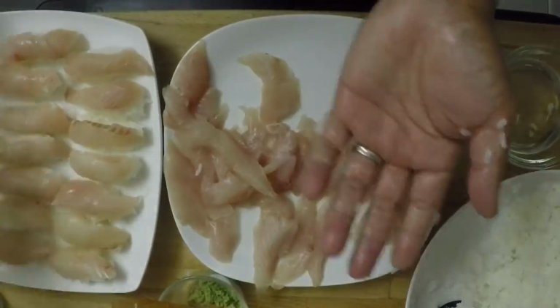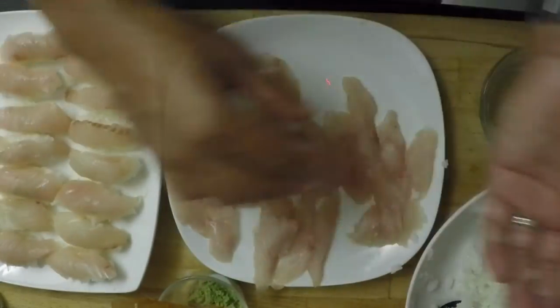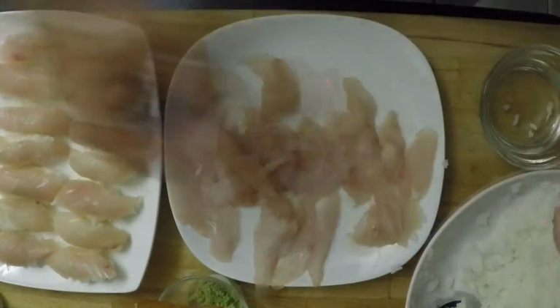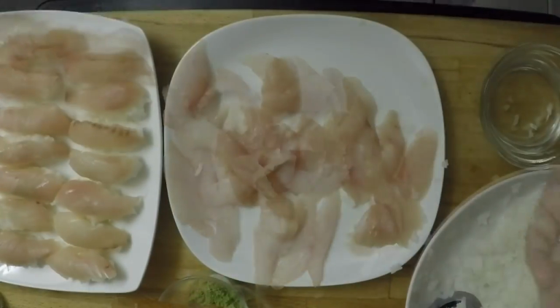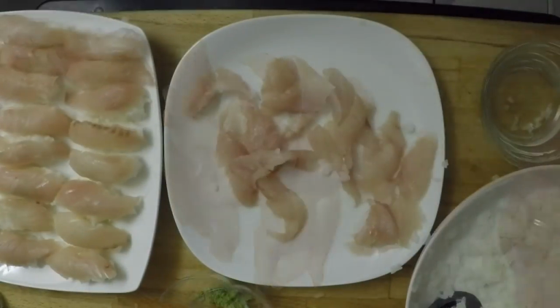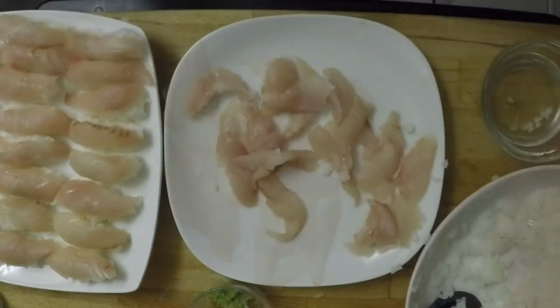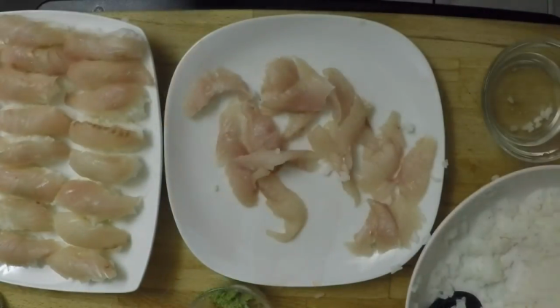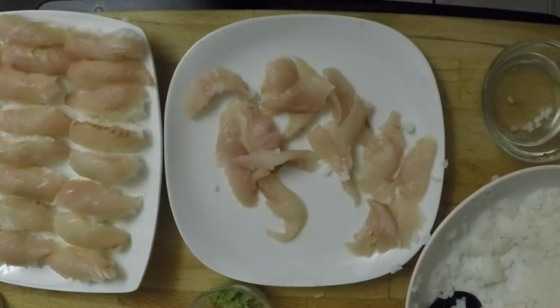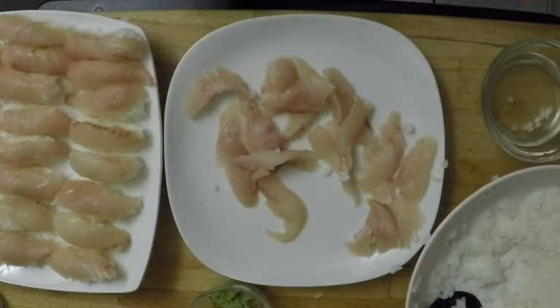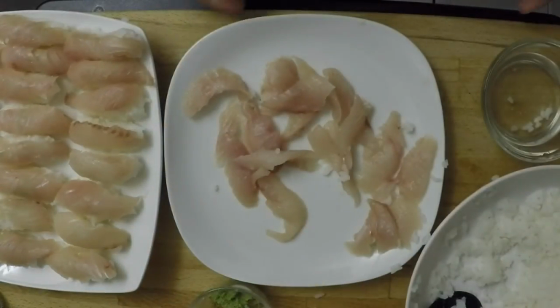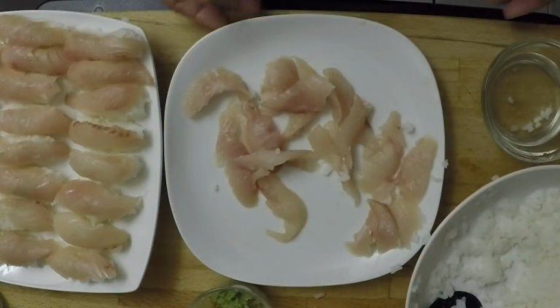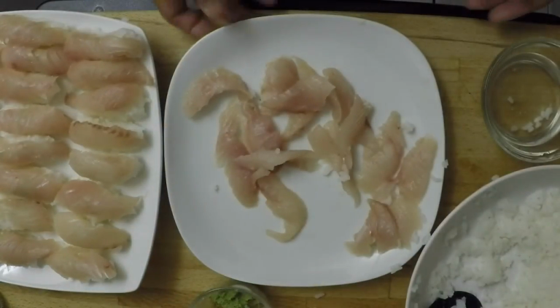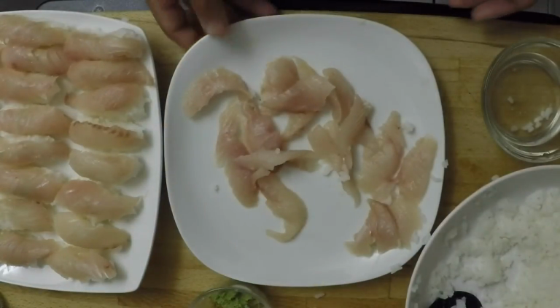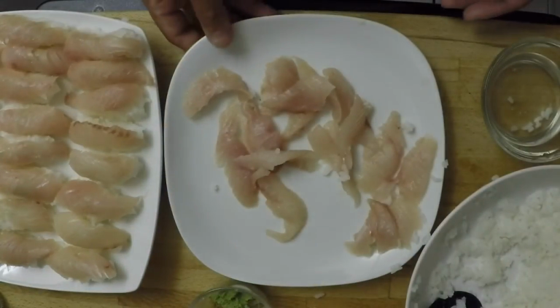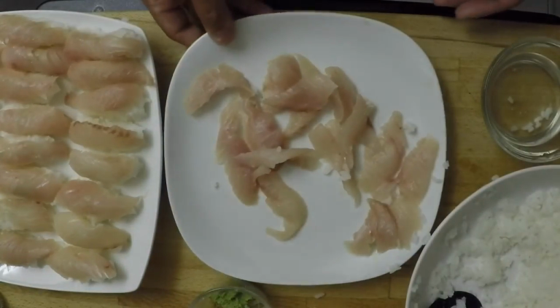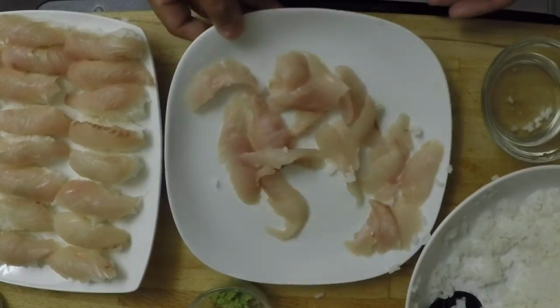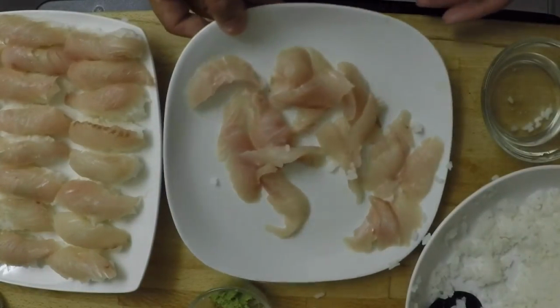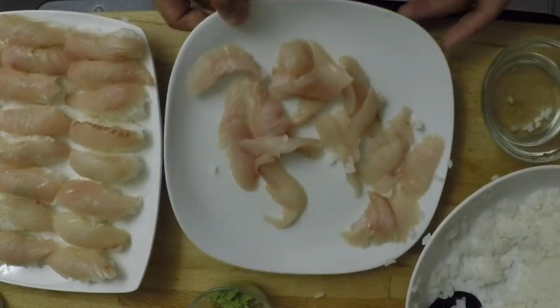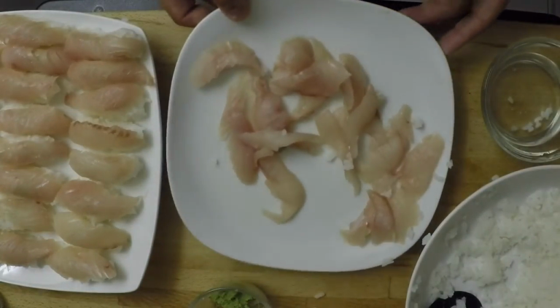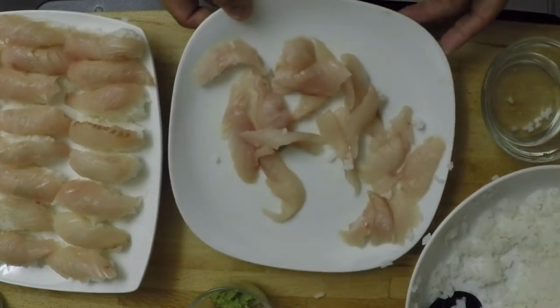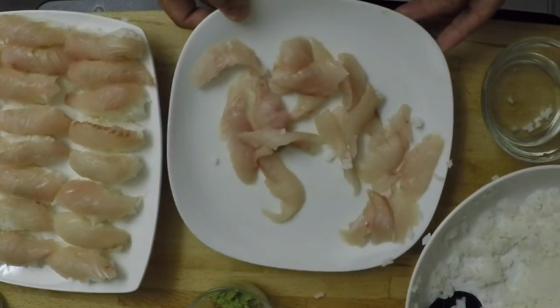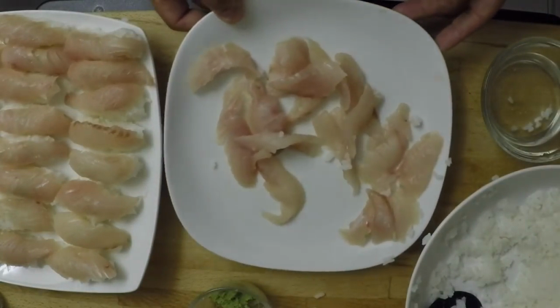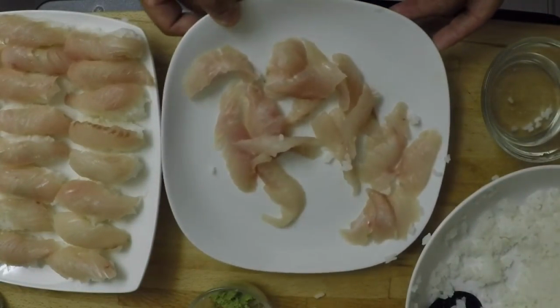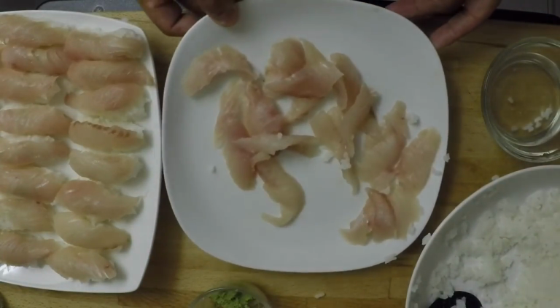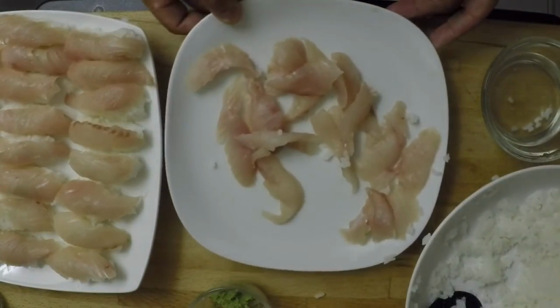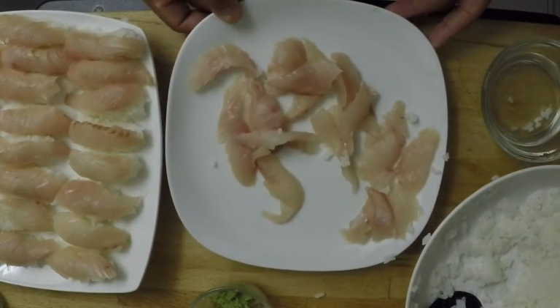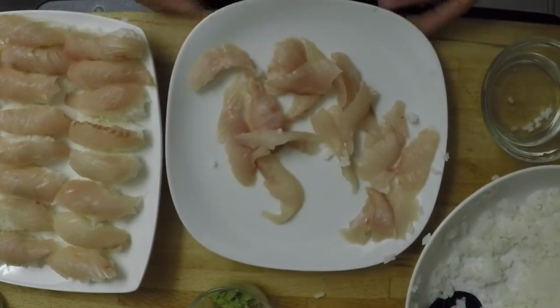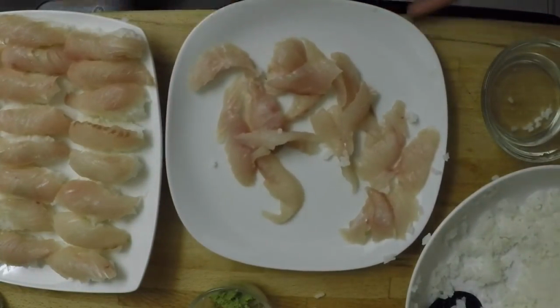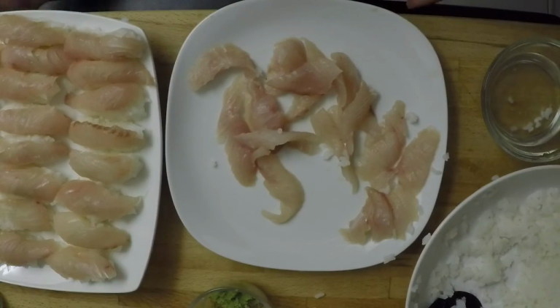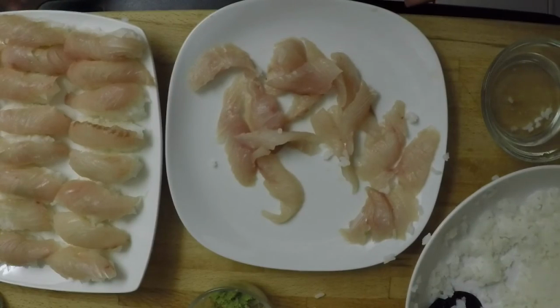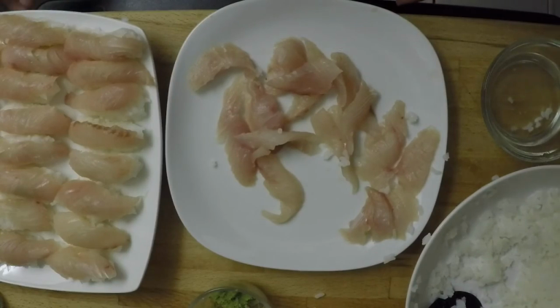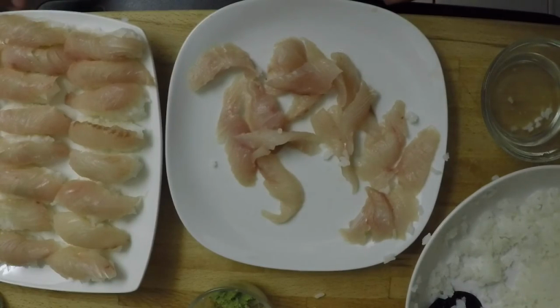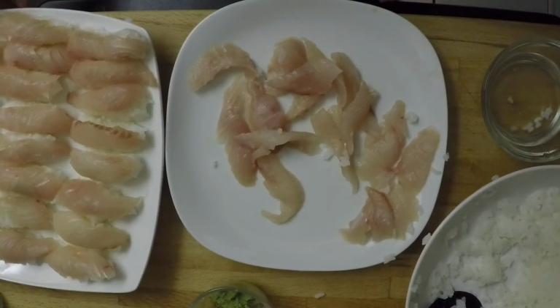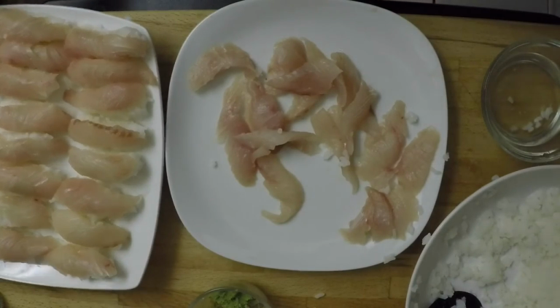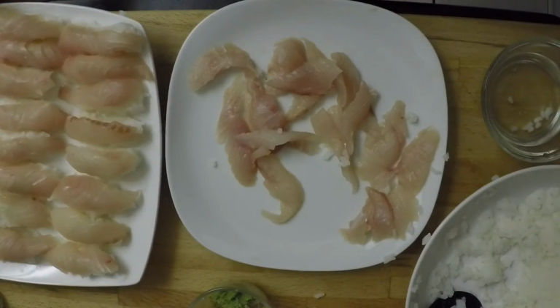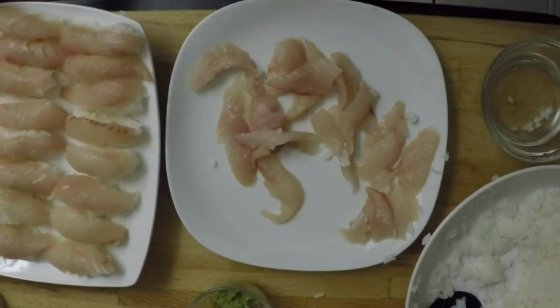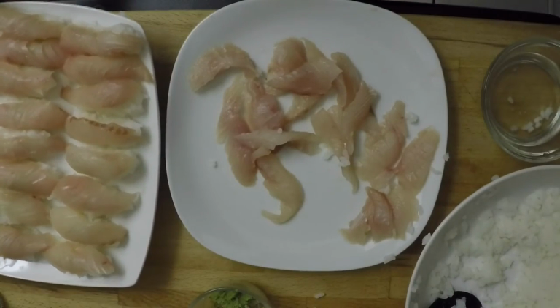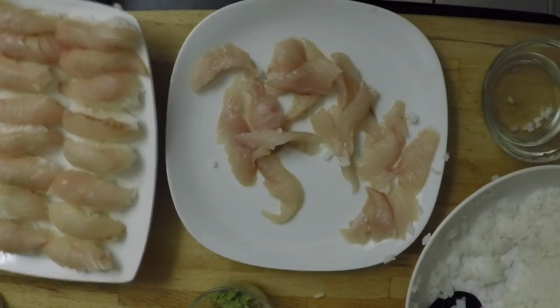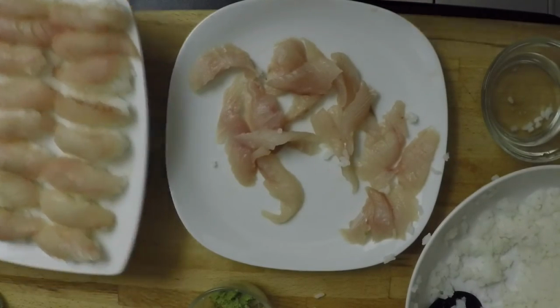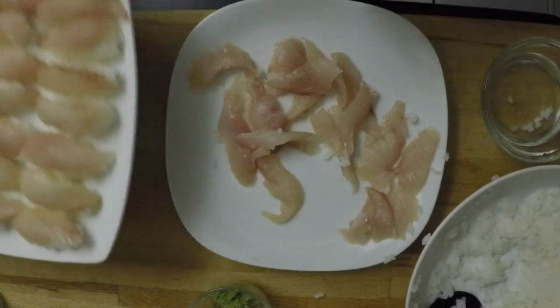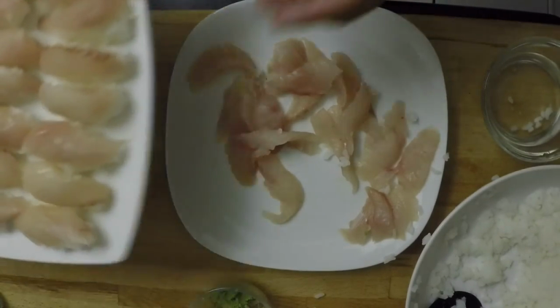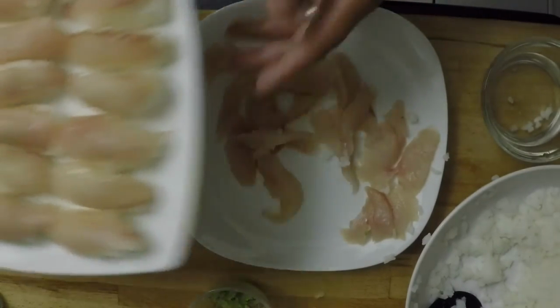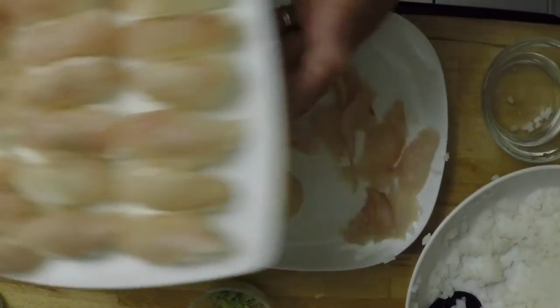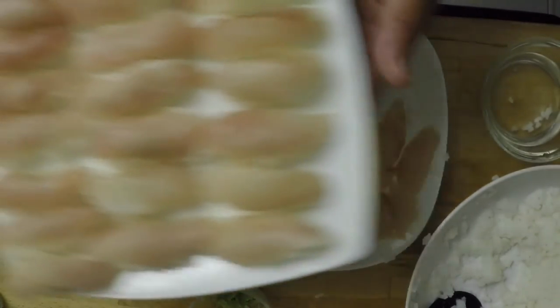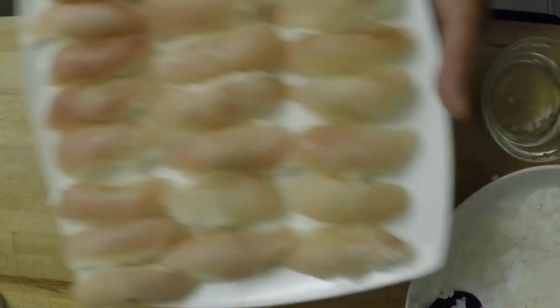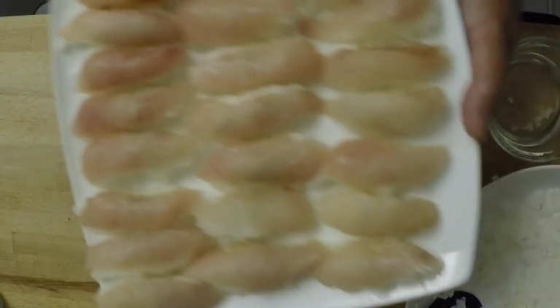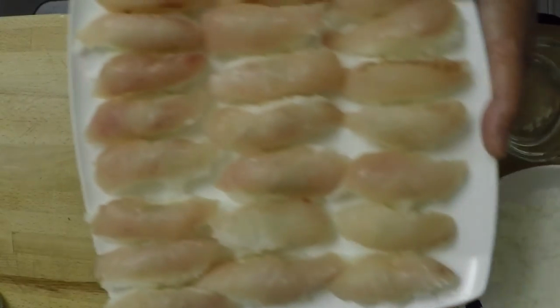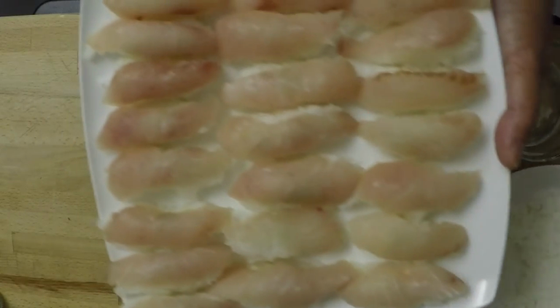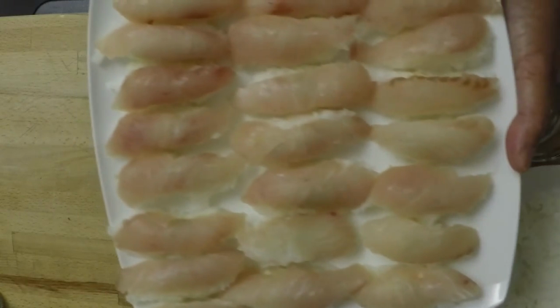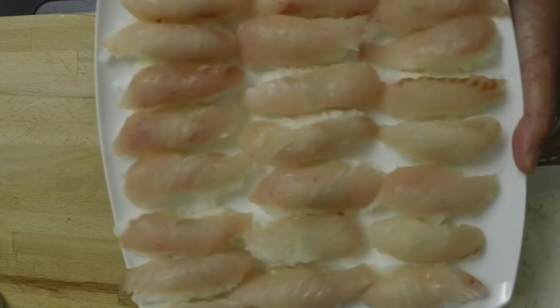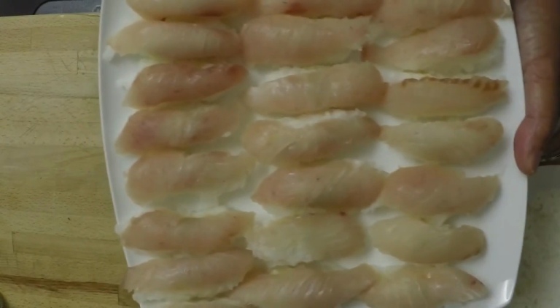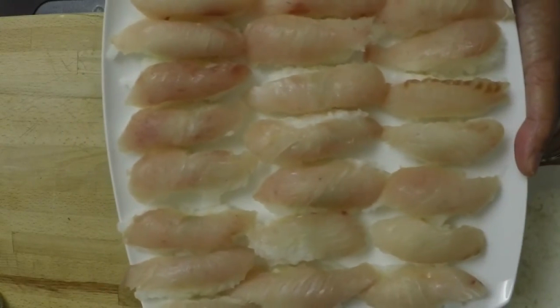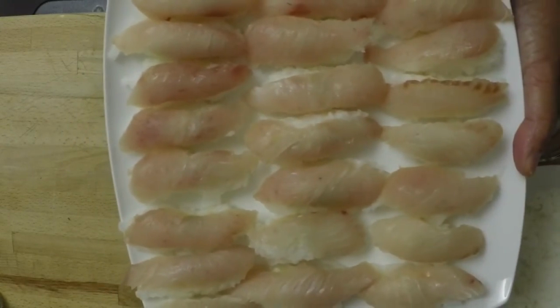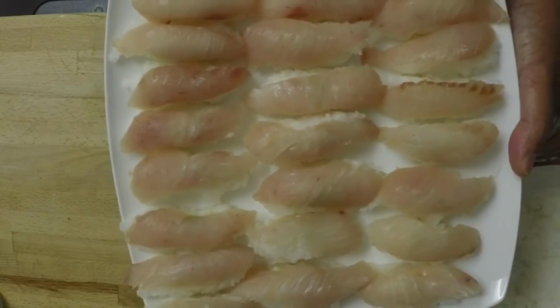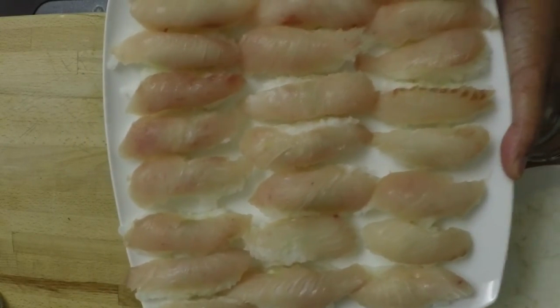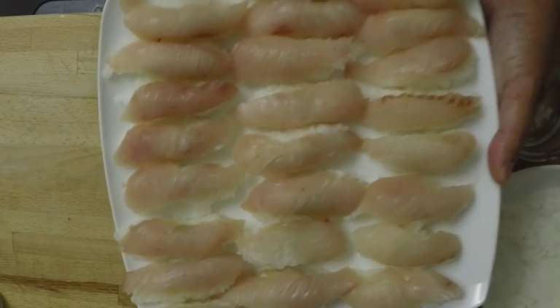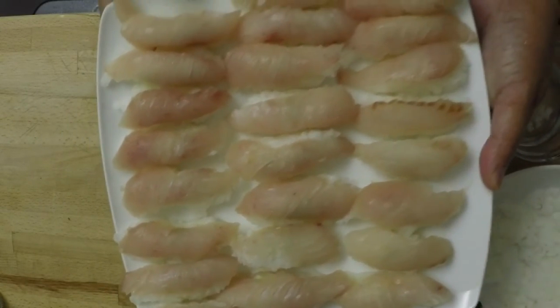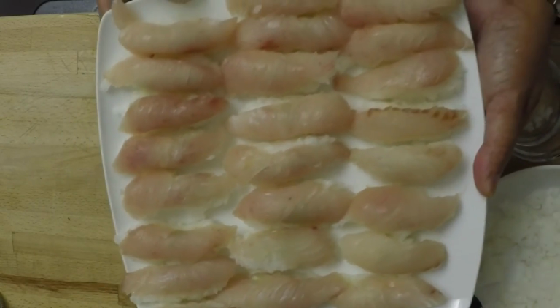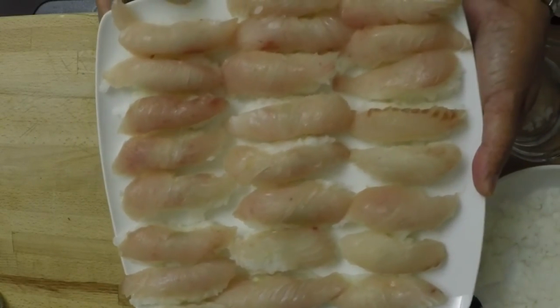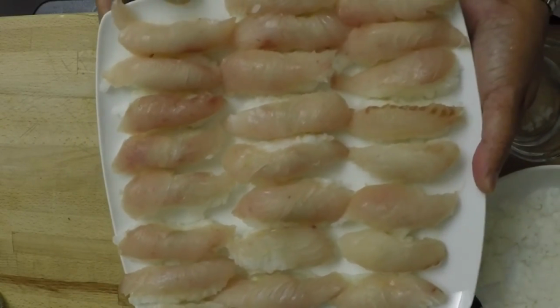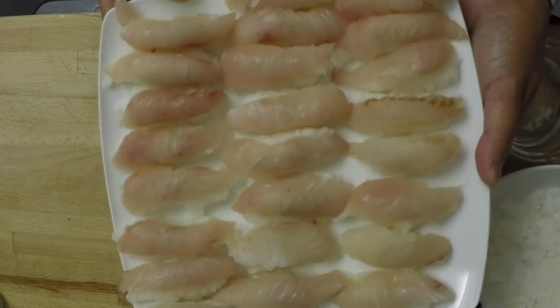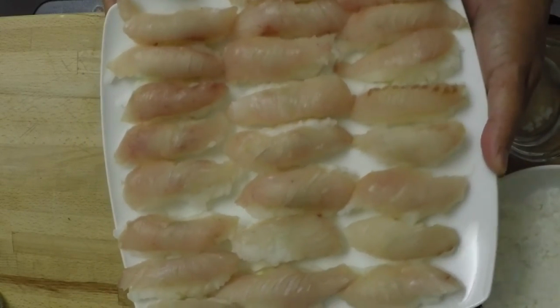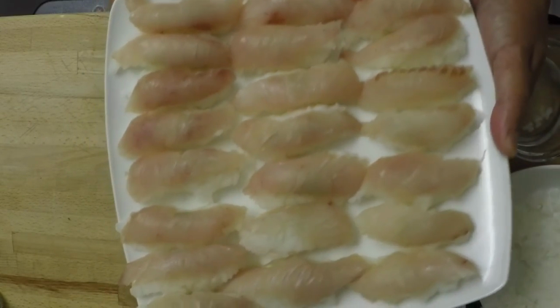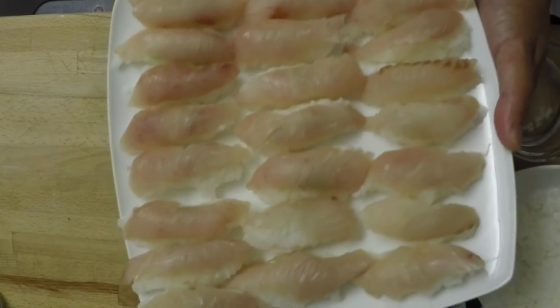That's pretty much it. I've got some scraps left over, and here's the finished product — looks pretty good!